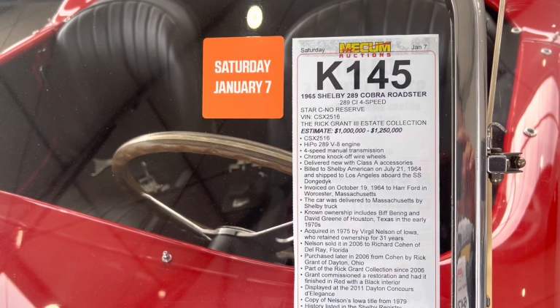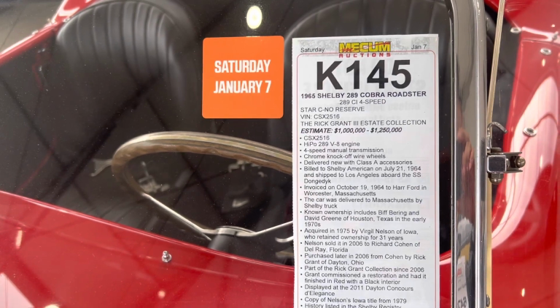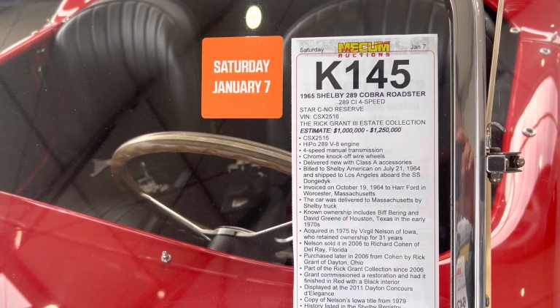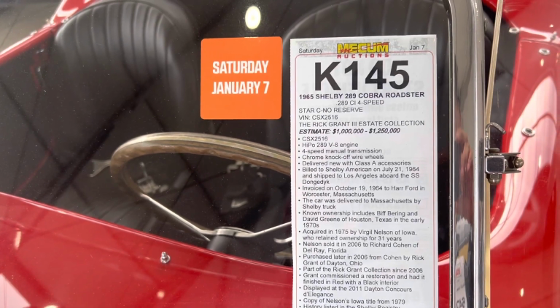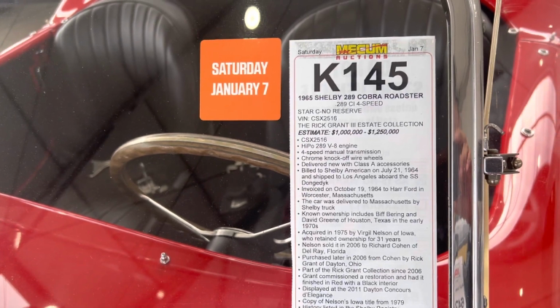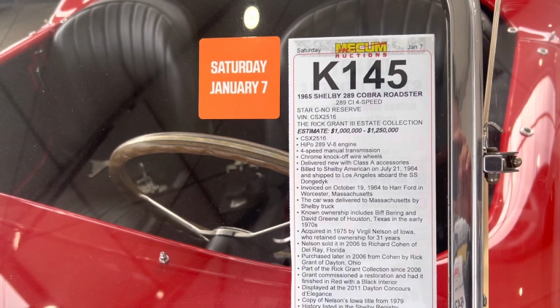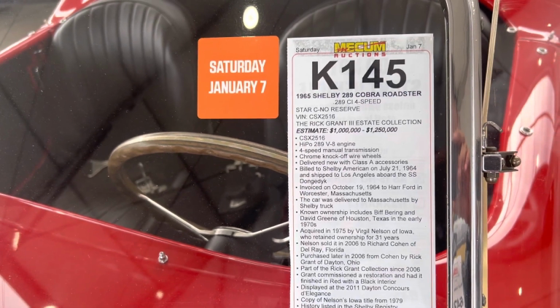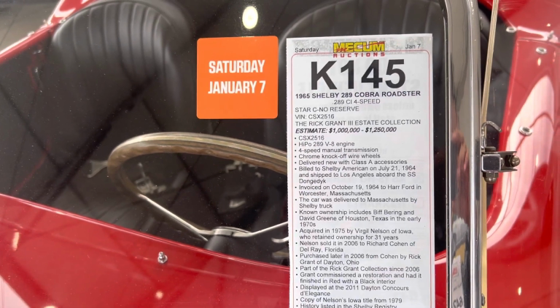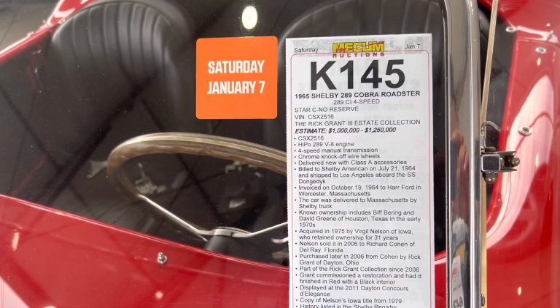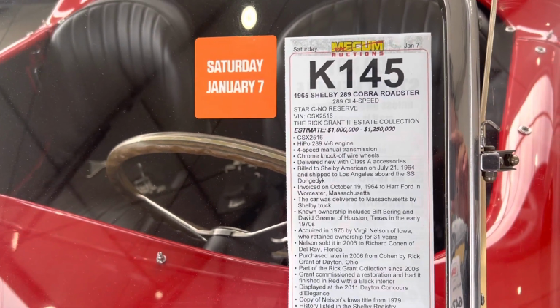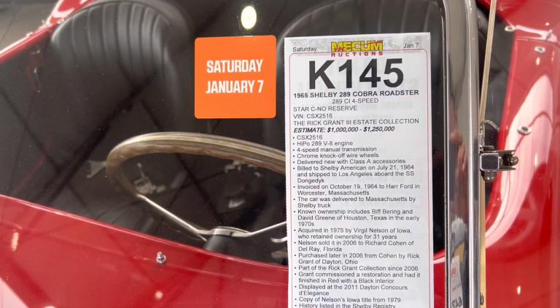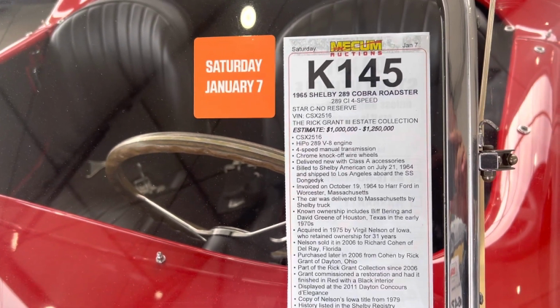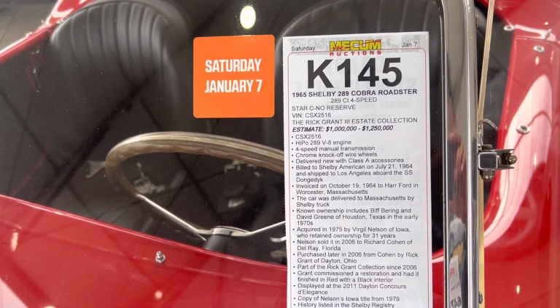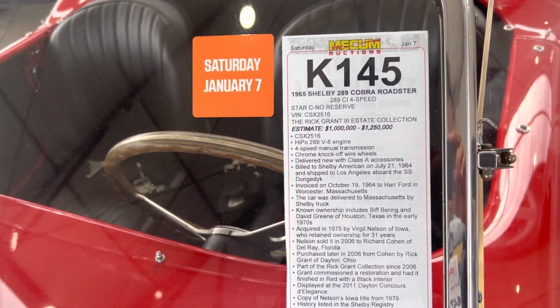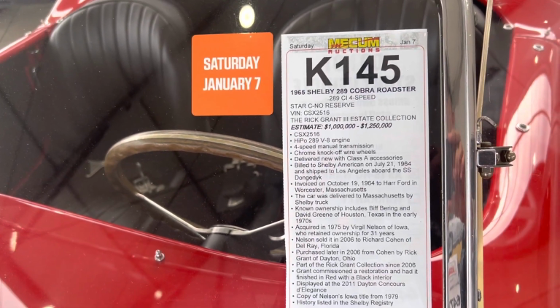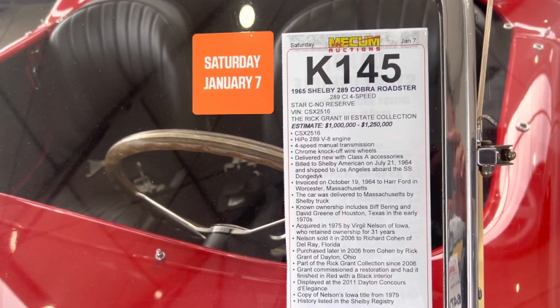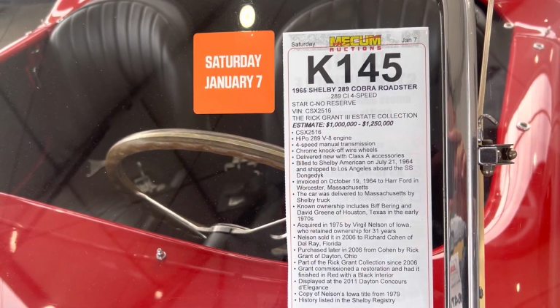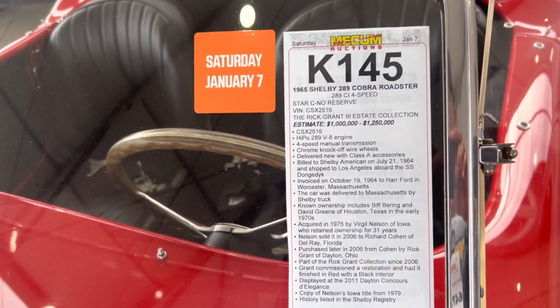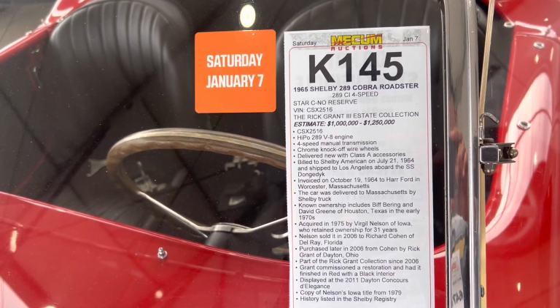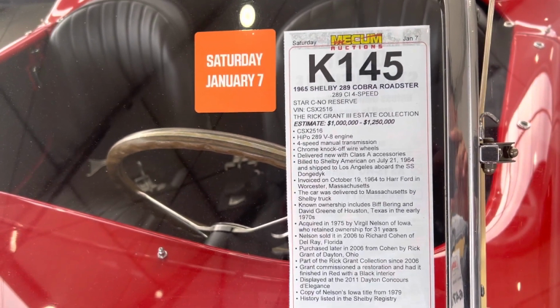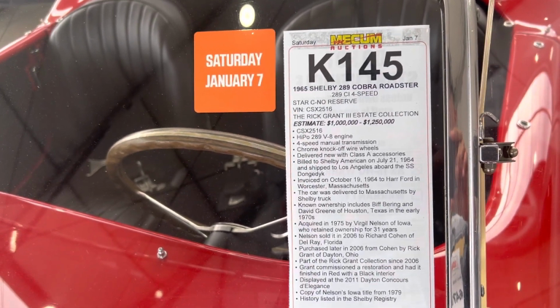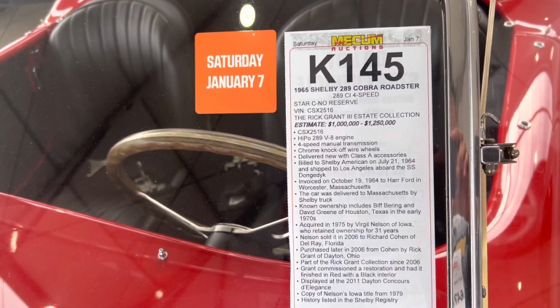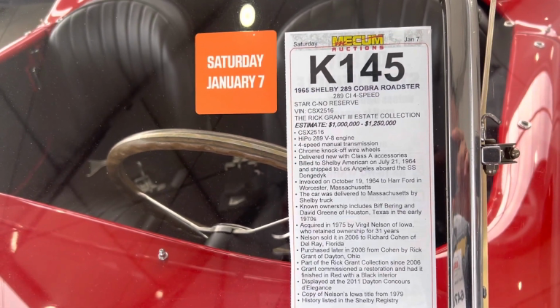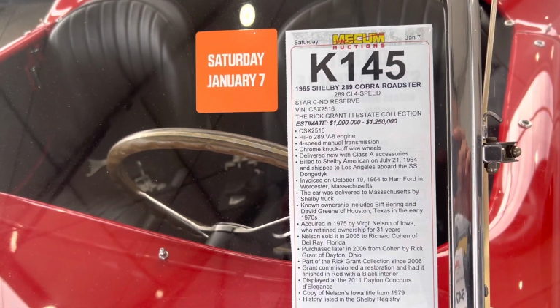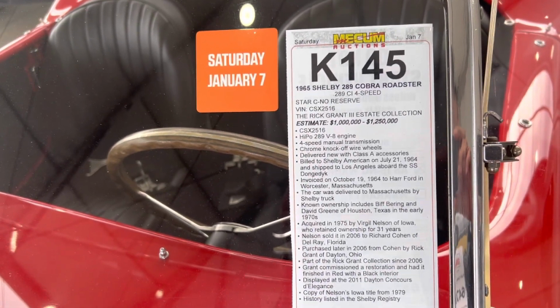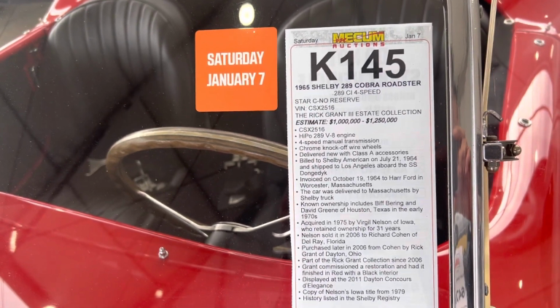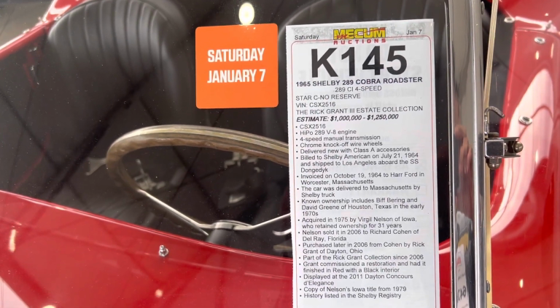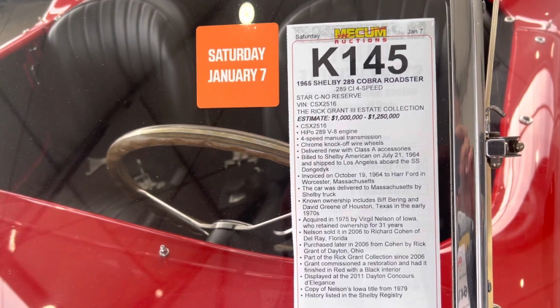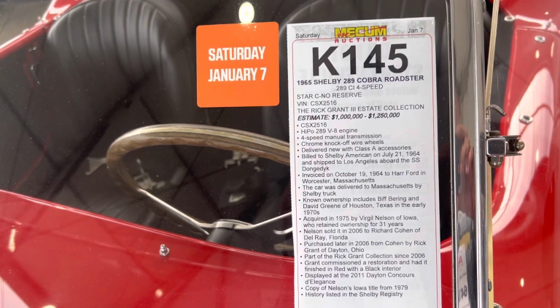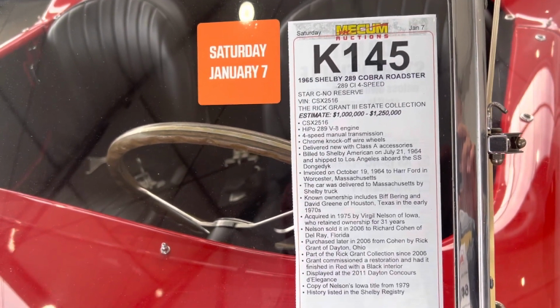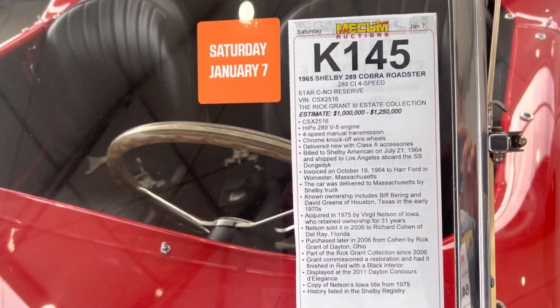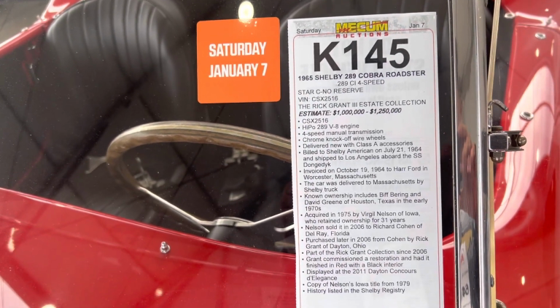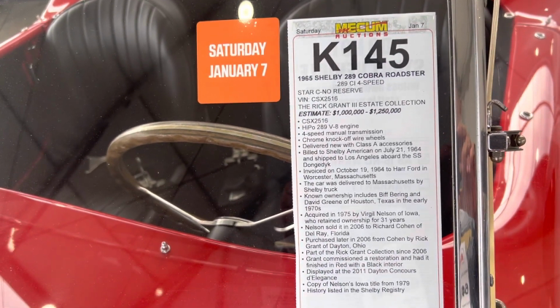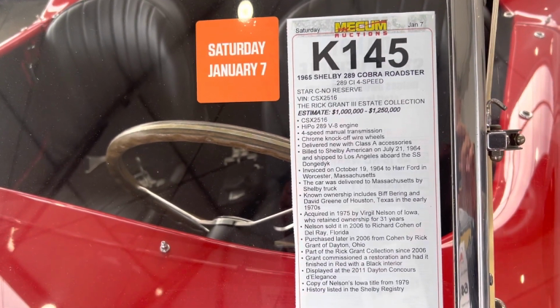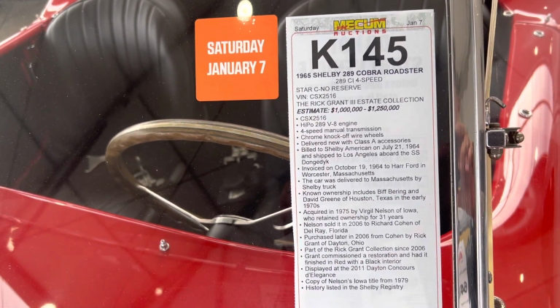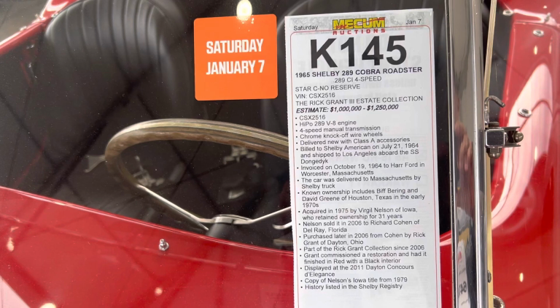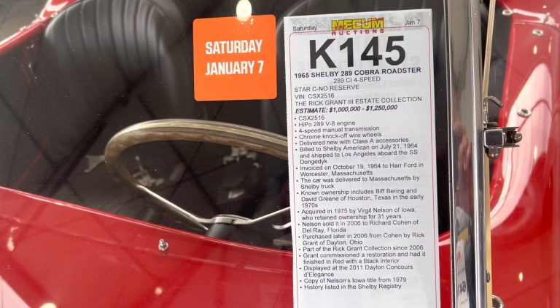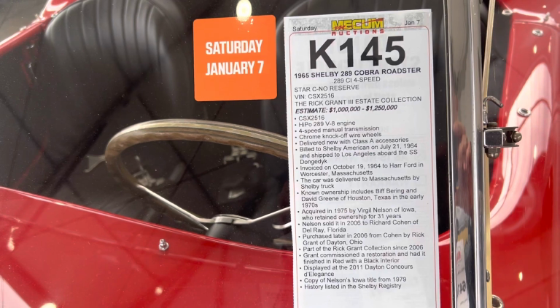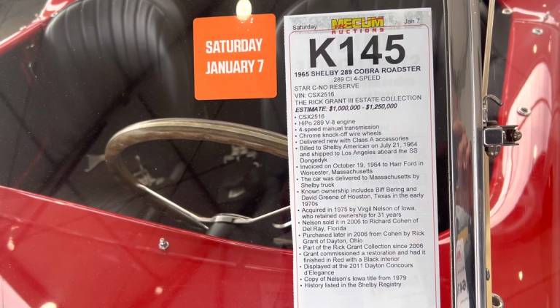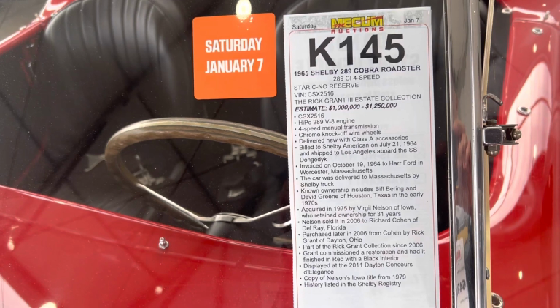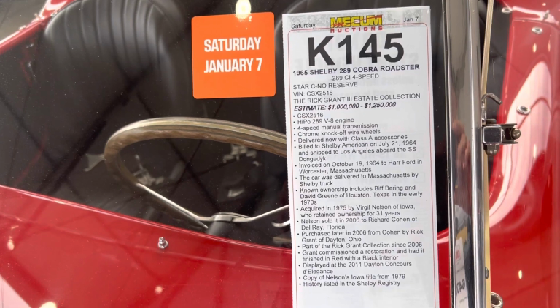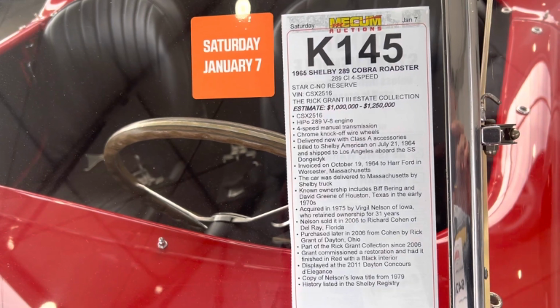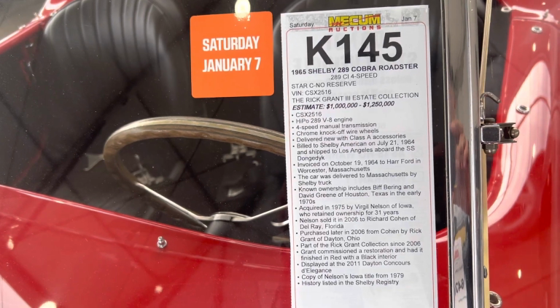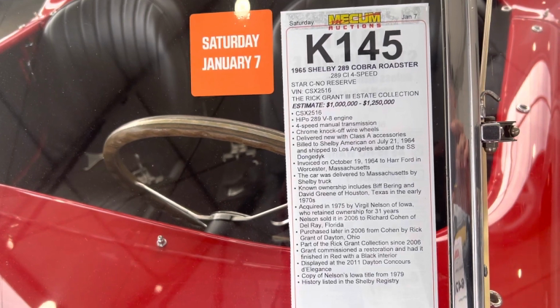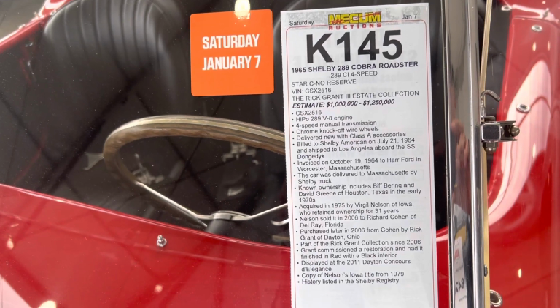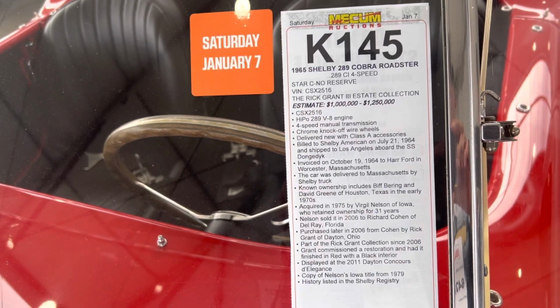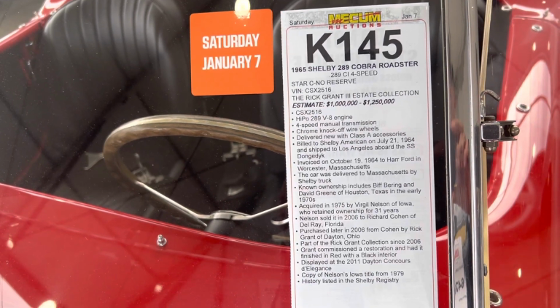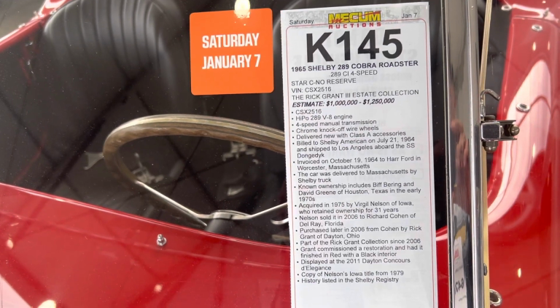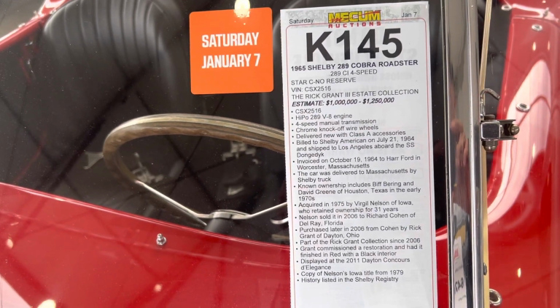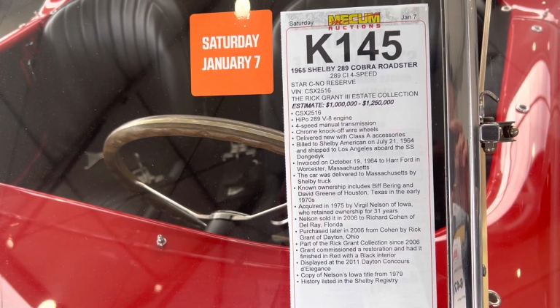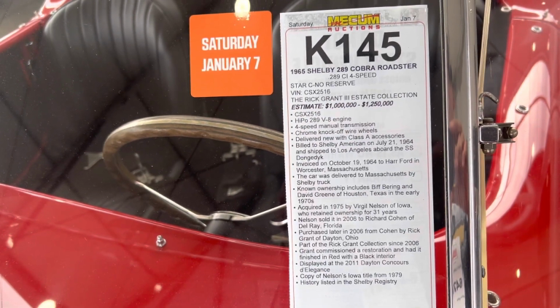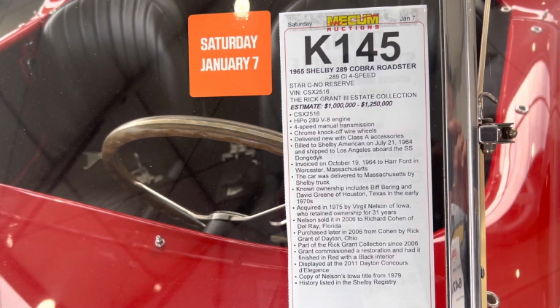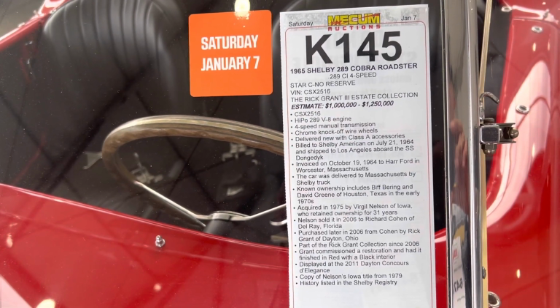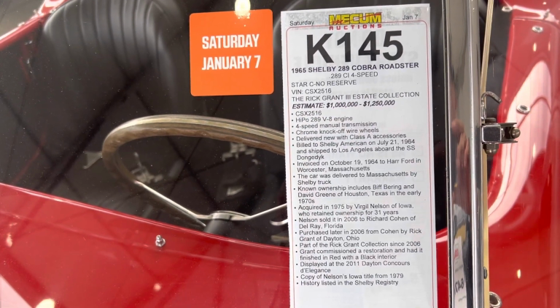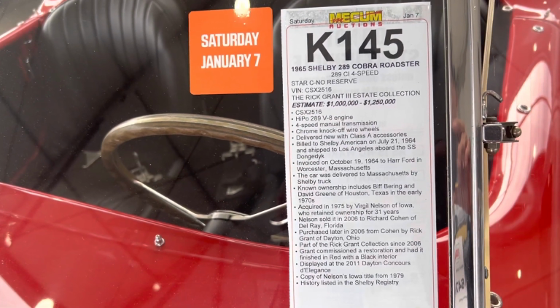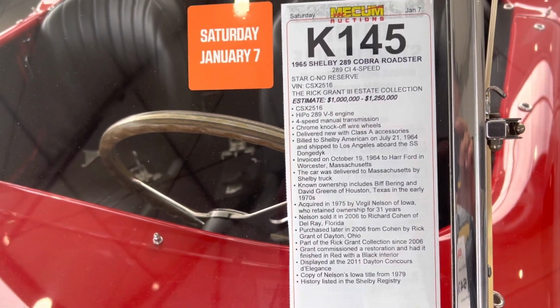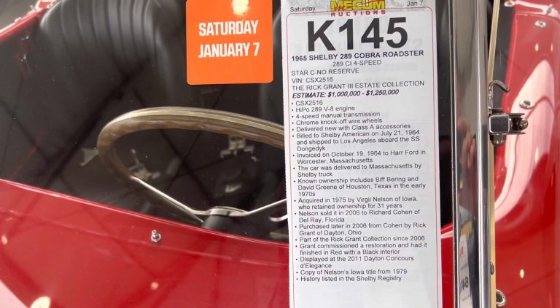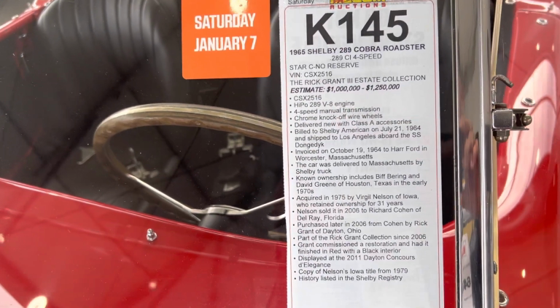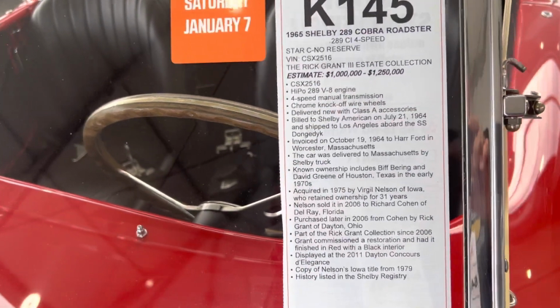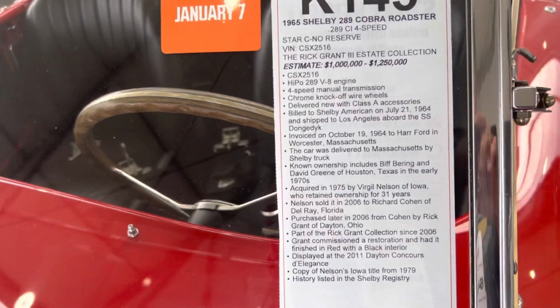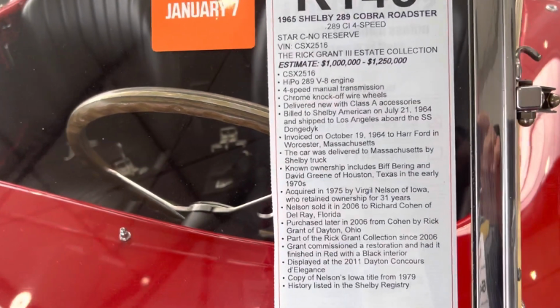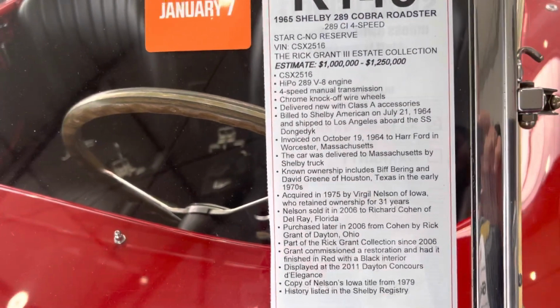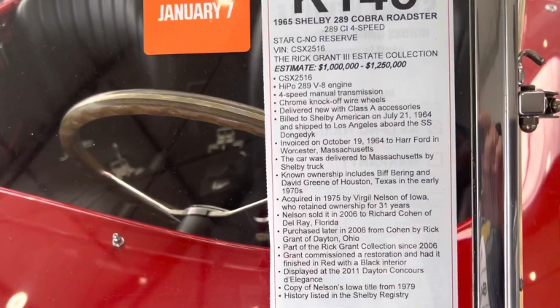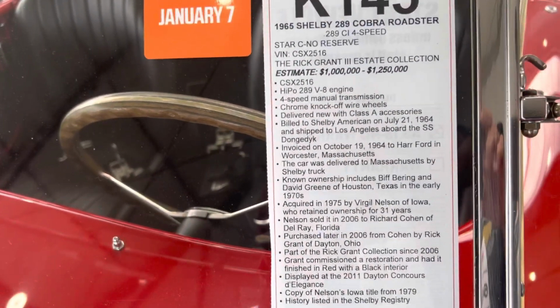It went to Massachusetts, then Tillman owned it for 31 years. It's an original Nelson of Iowa car.